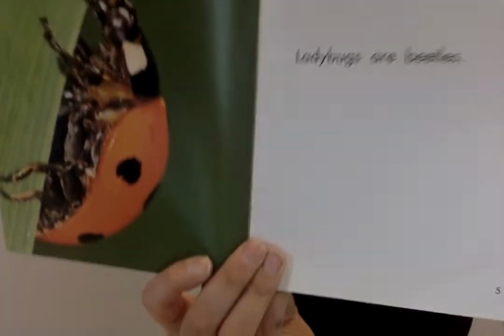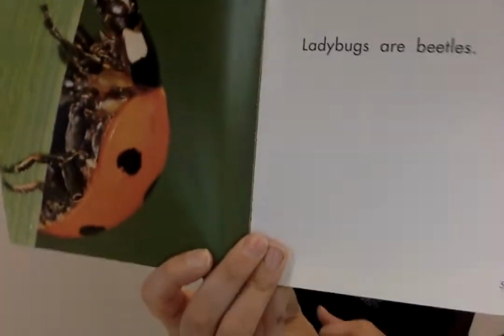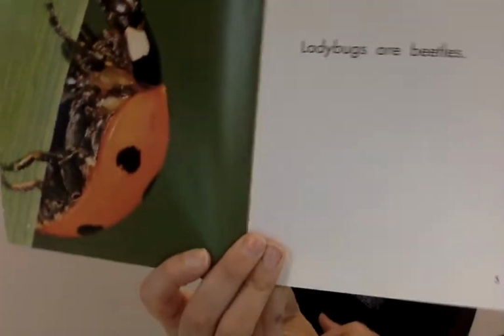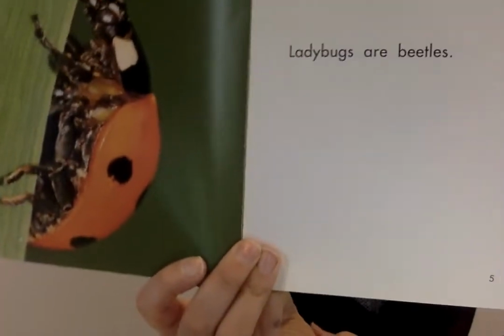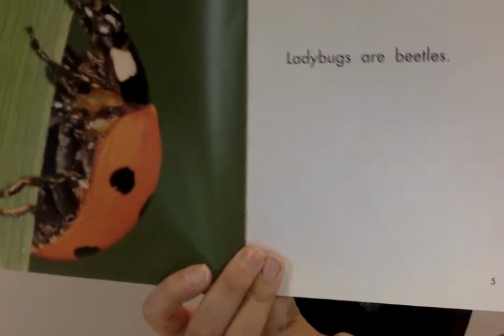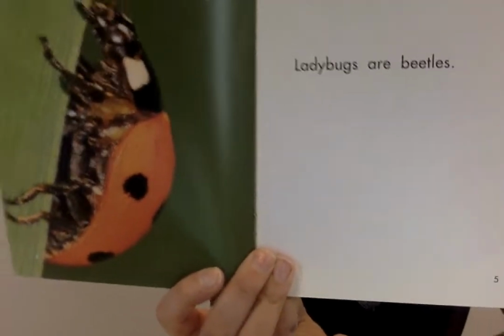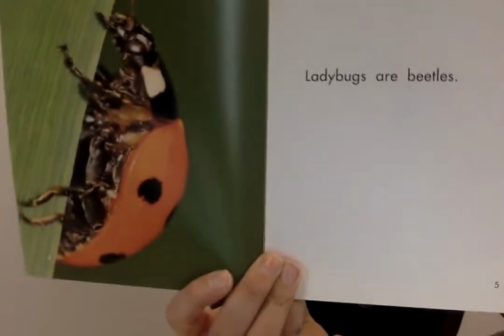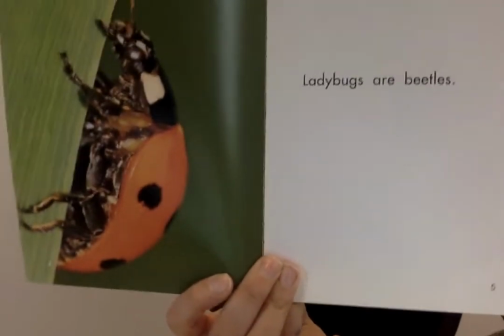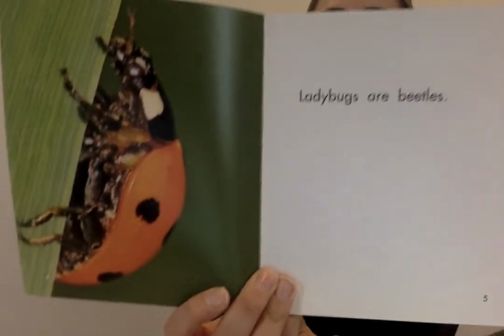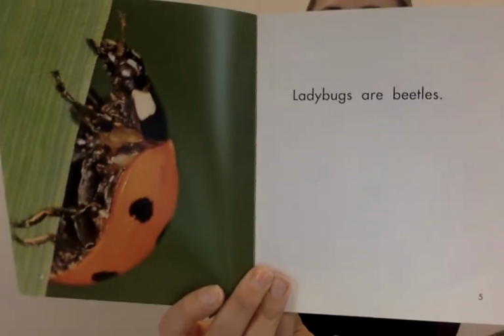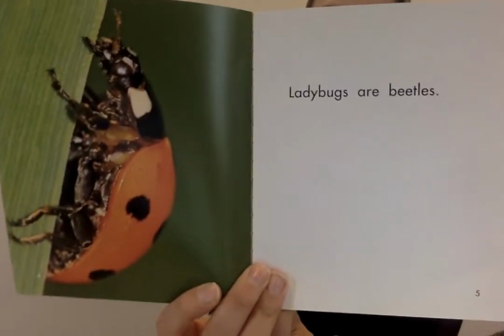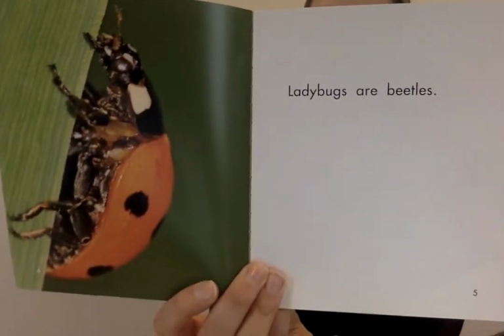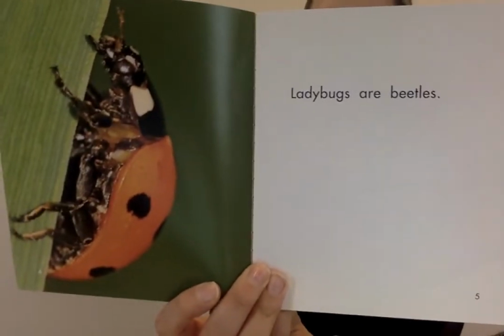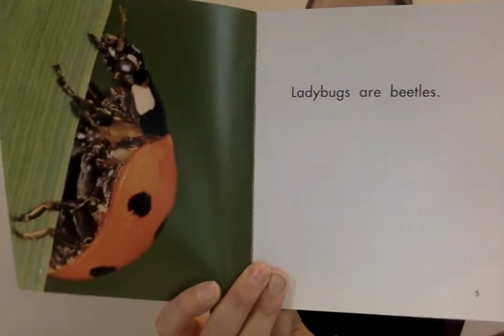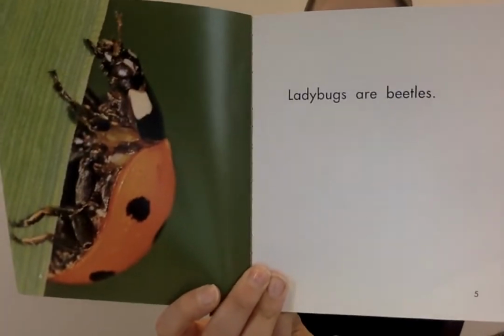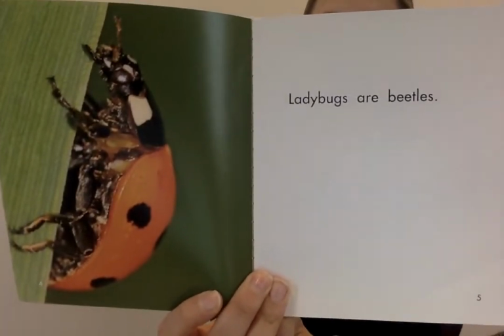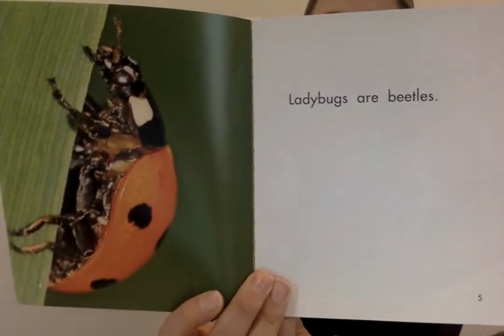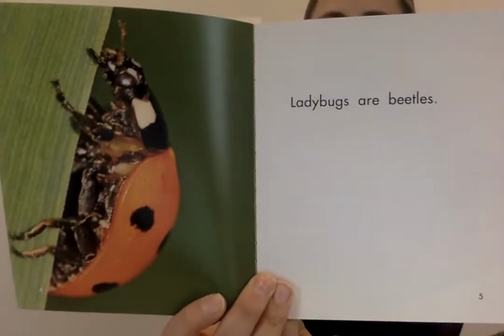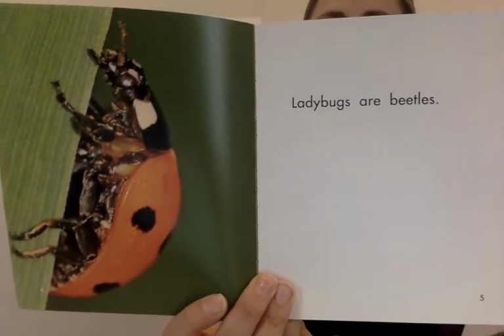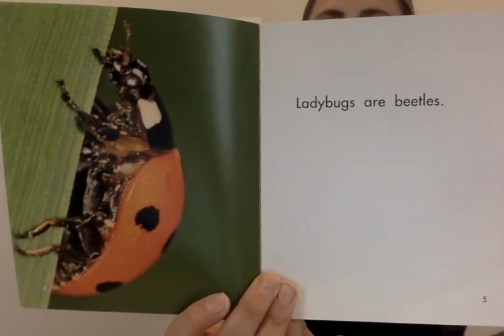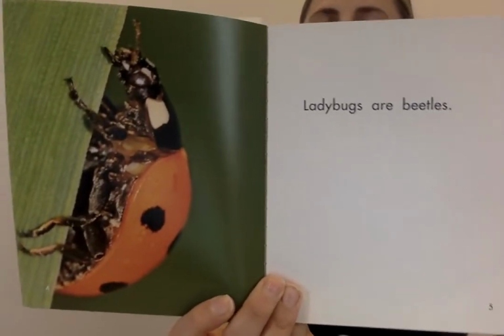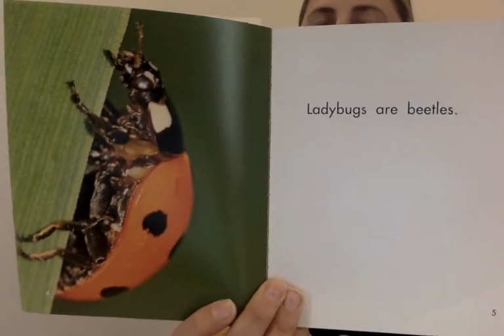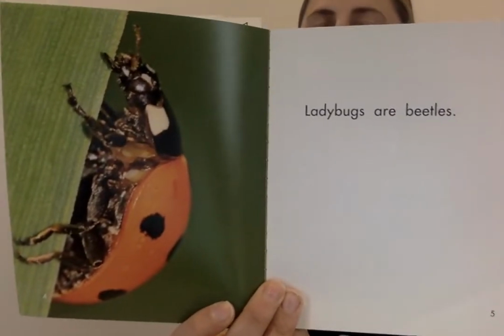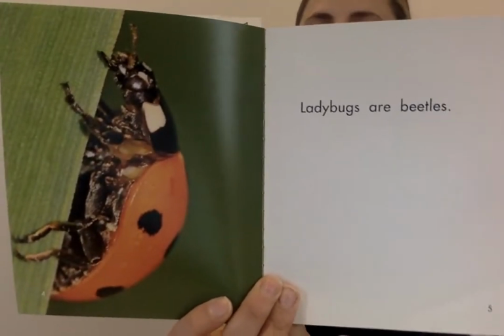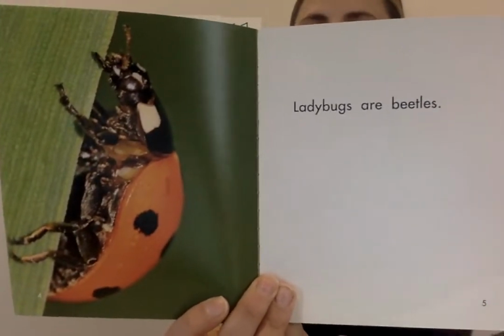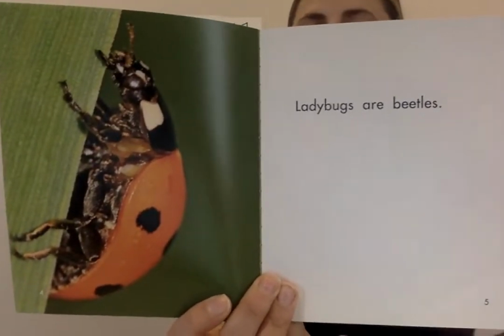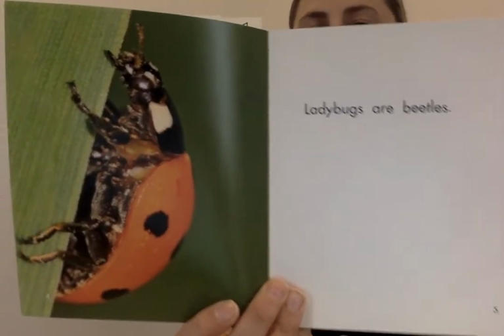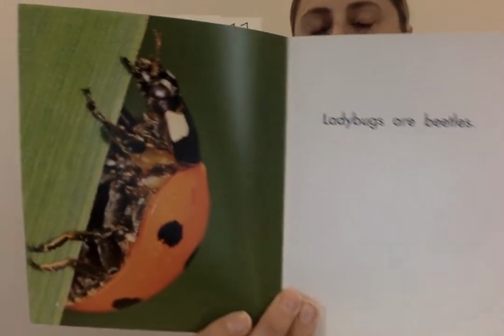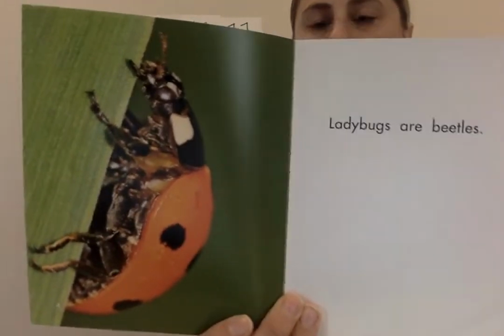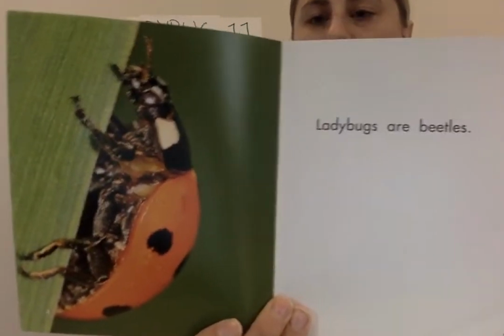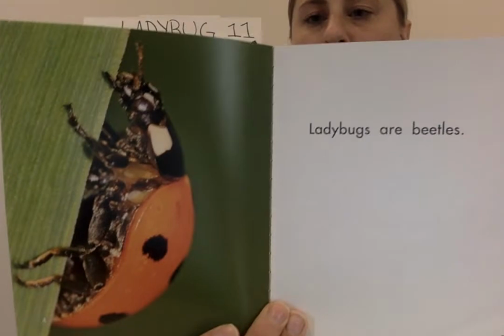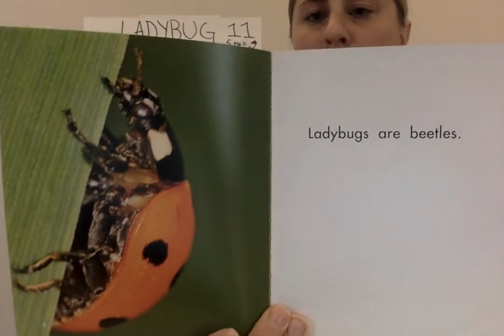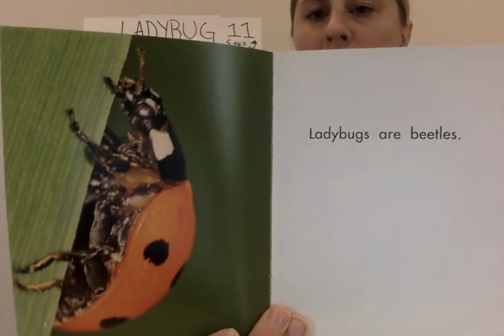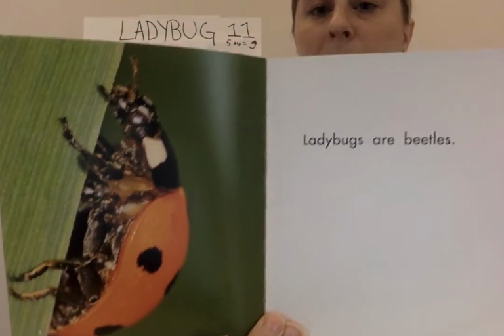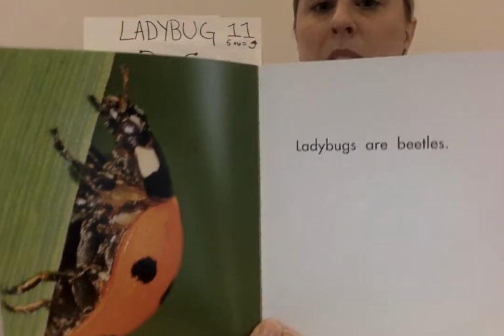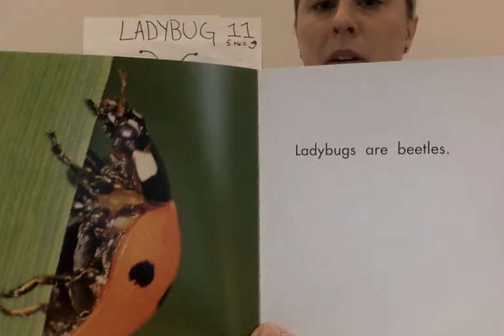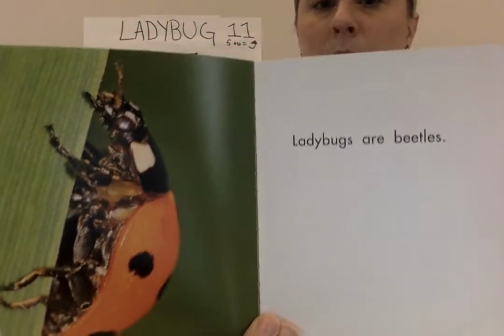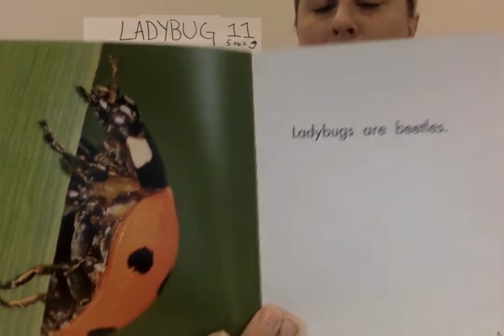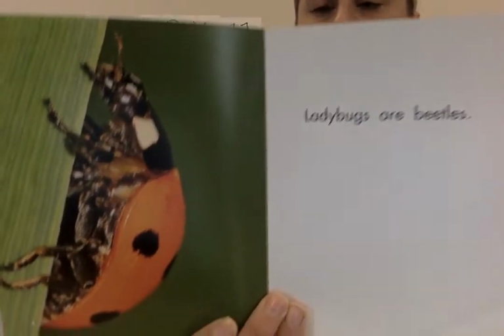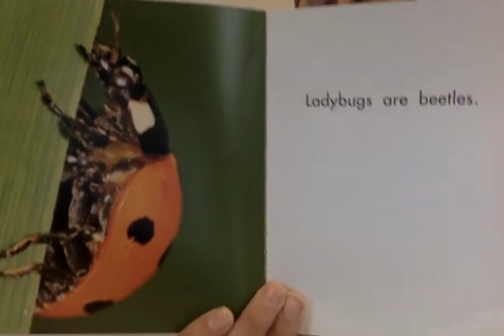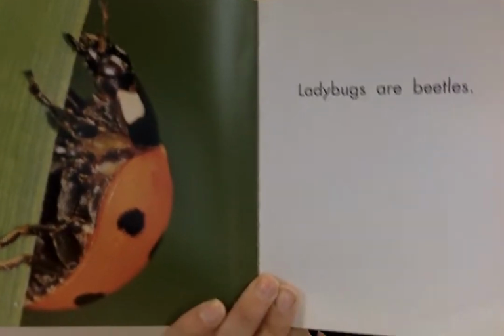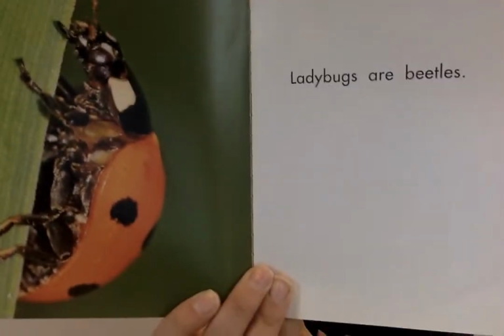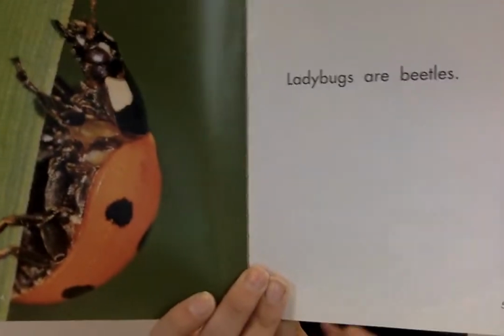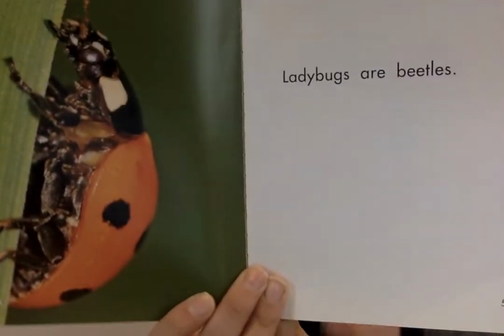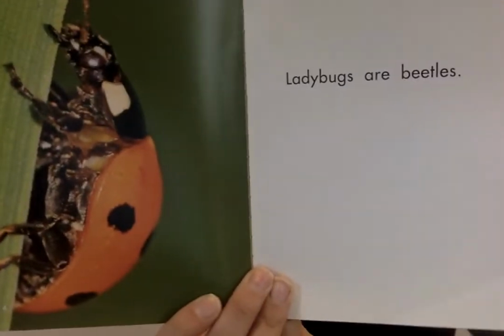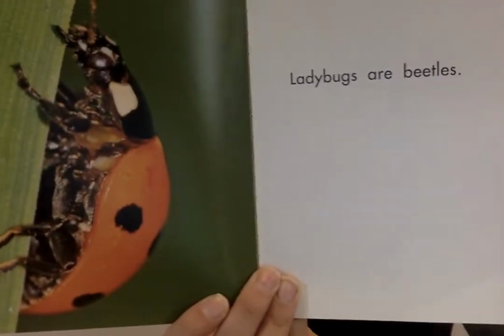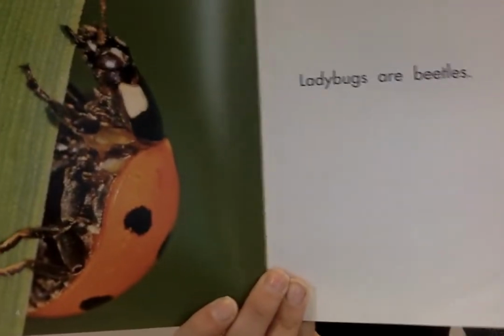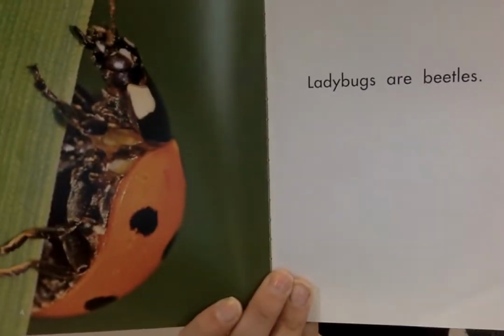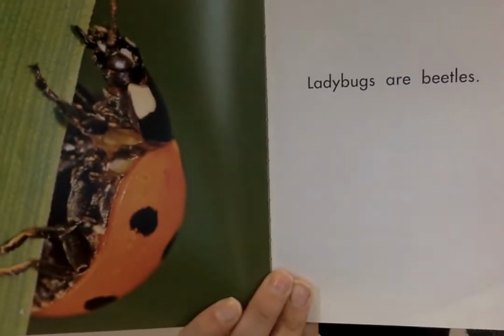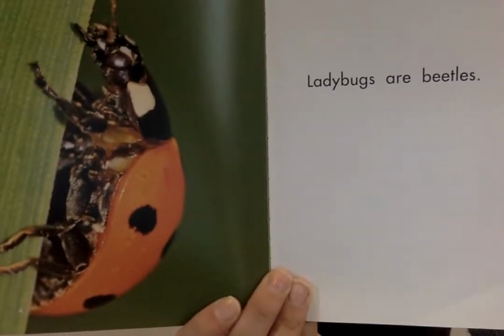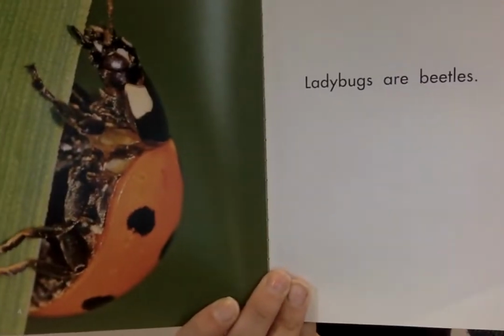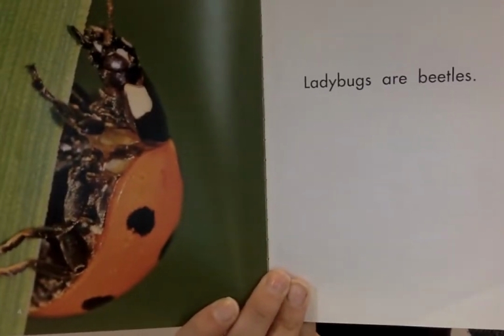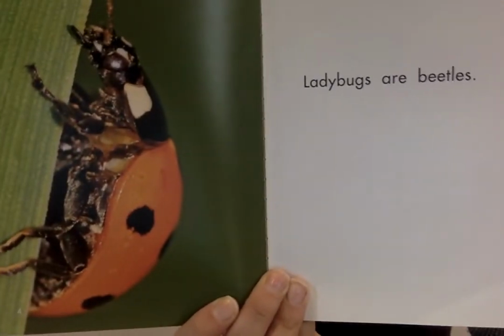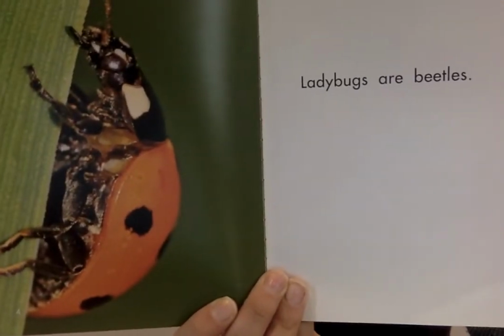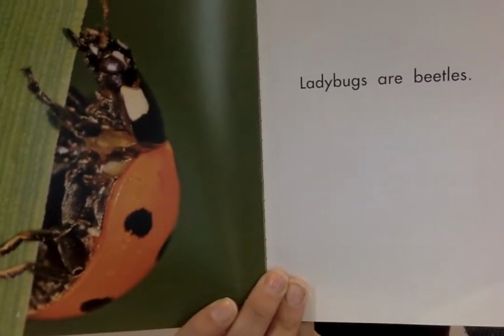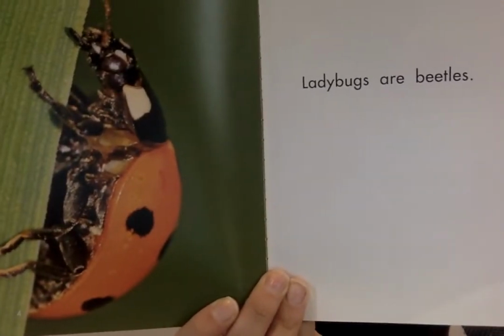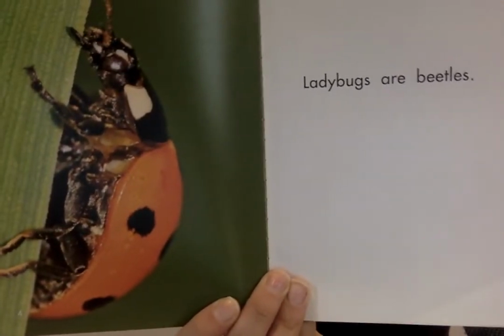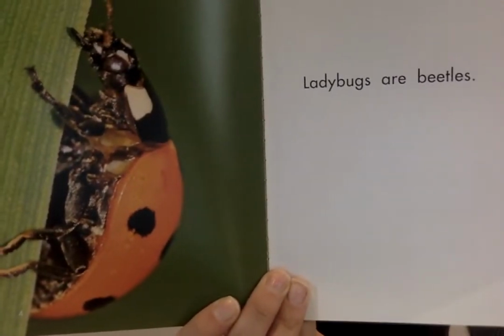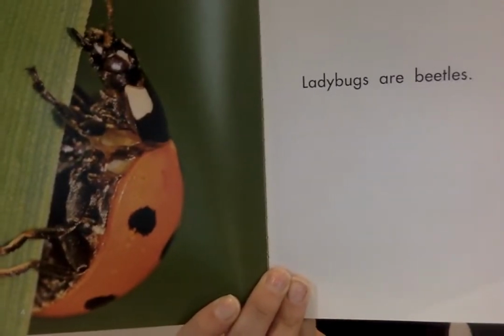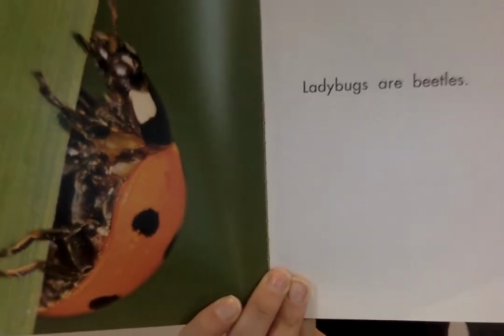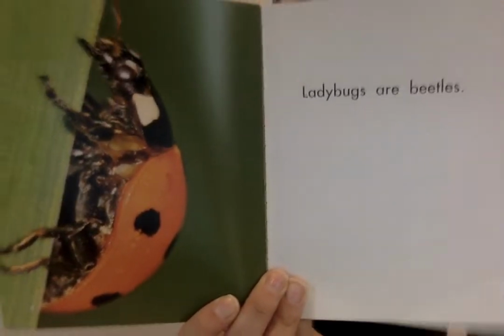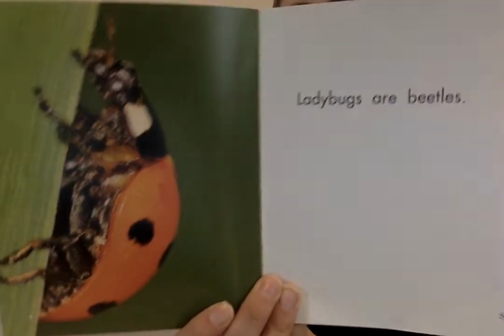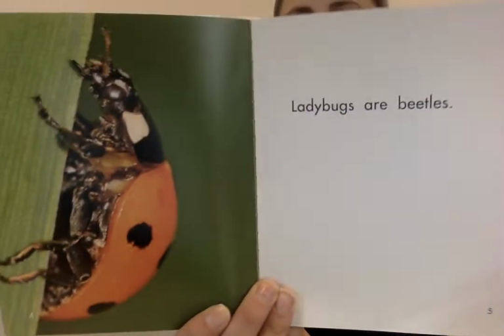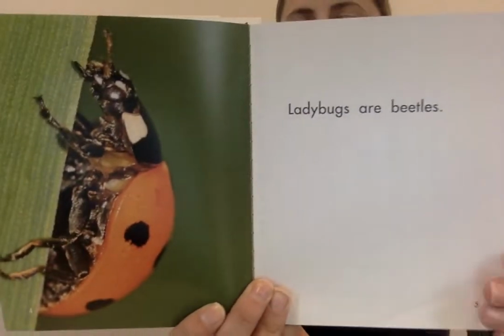Ladybugs are beetles. So beetles and ladybugs are one of our vocabulary words. A ladybug falls under the group of beetles.